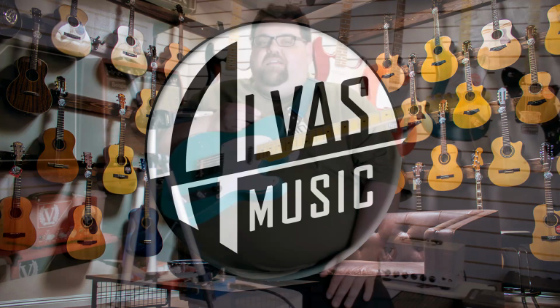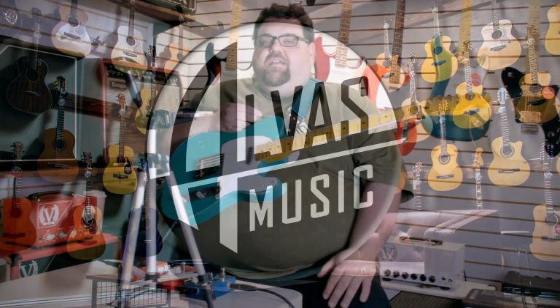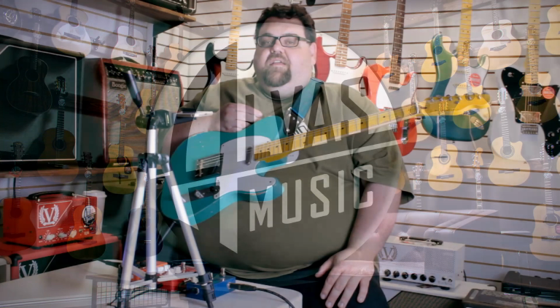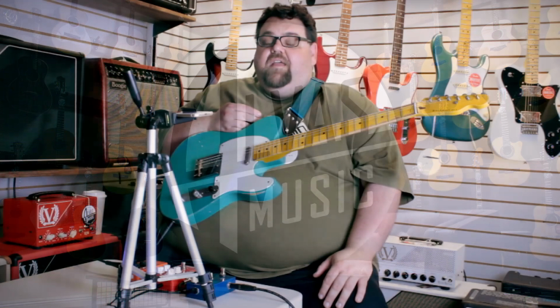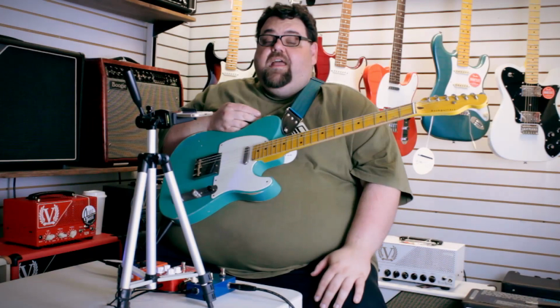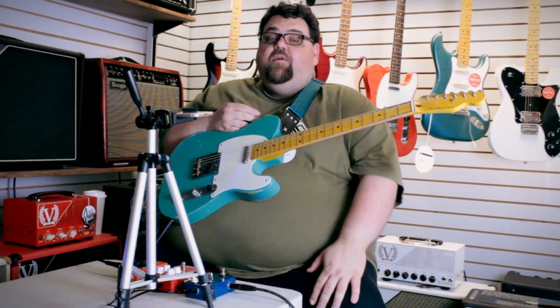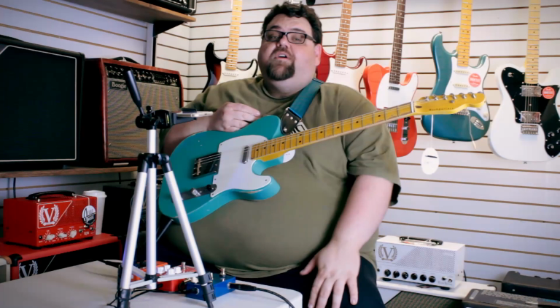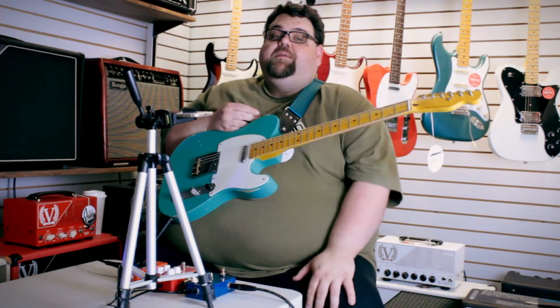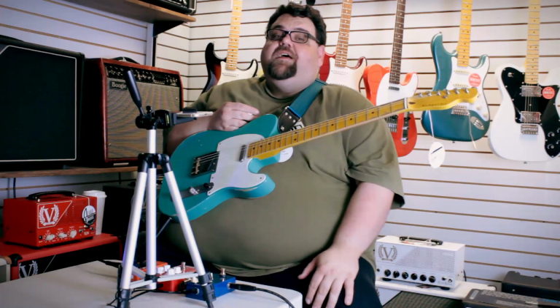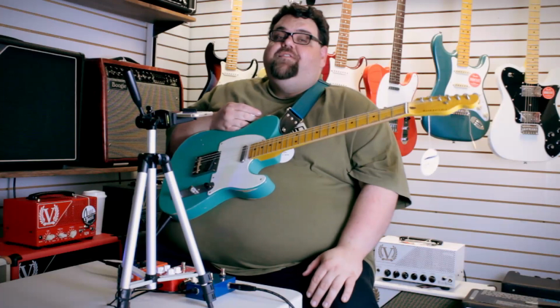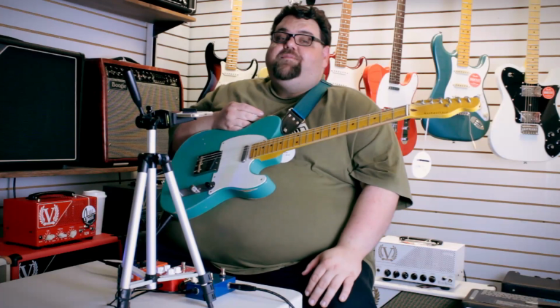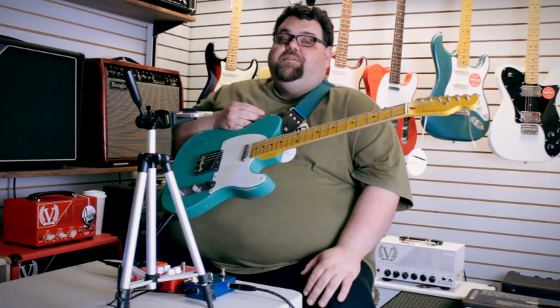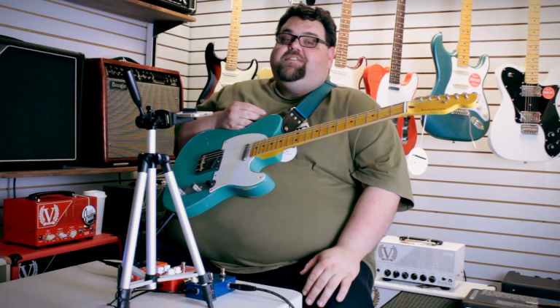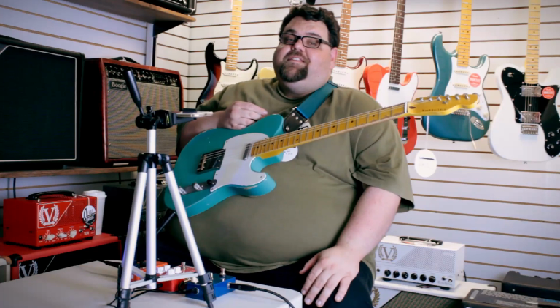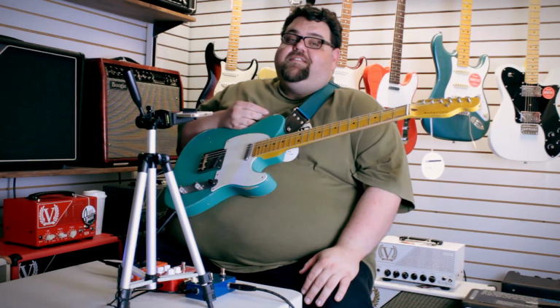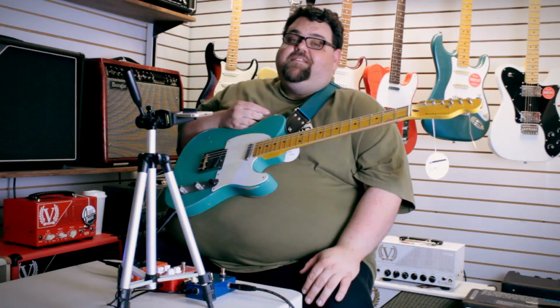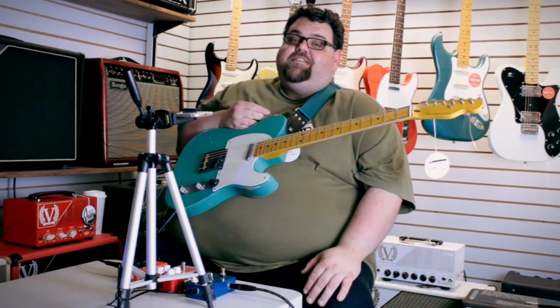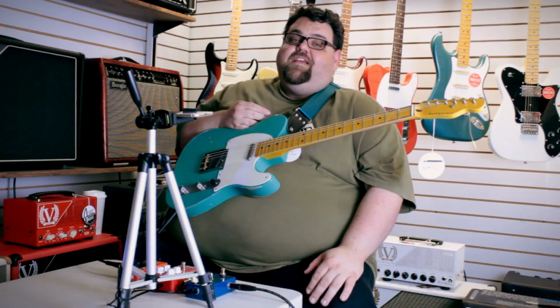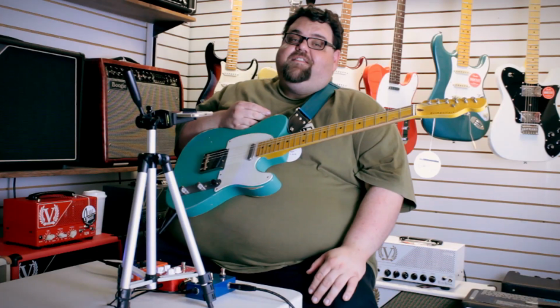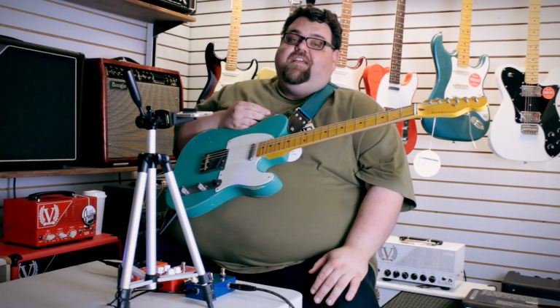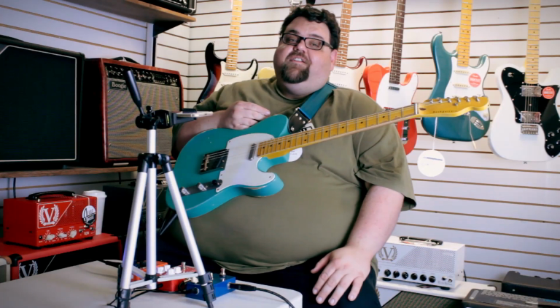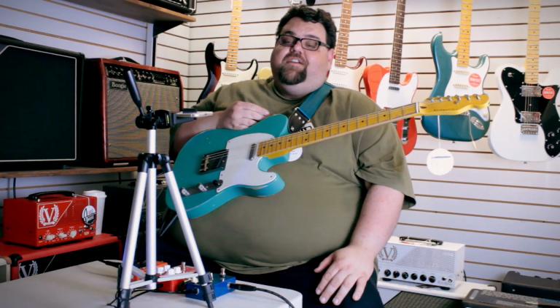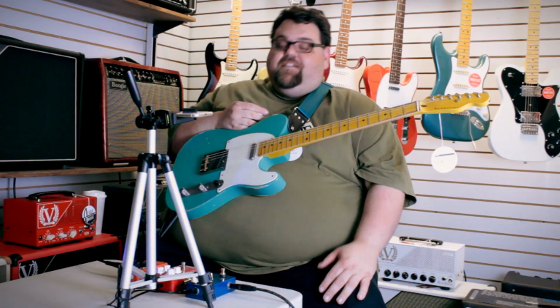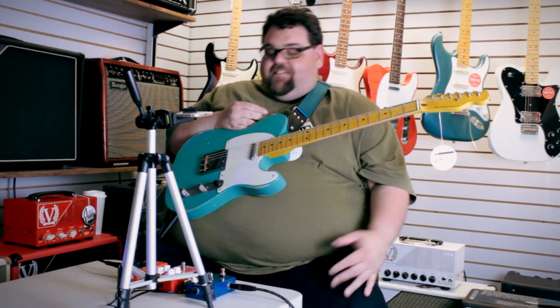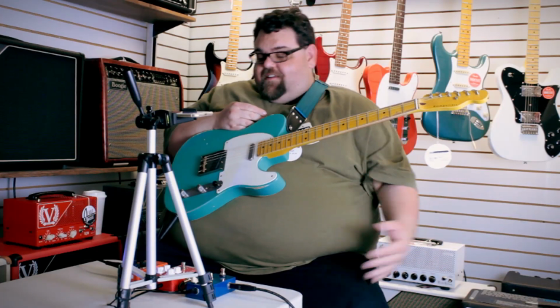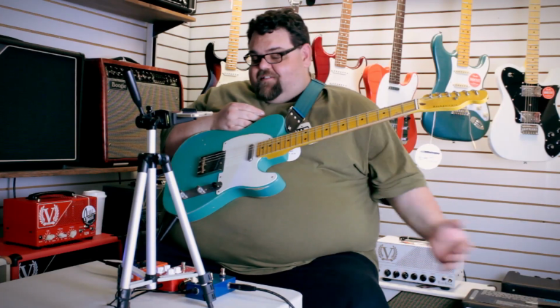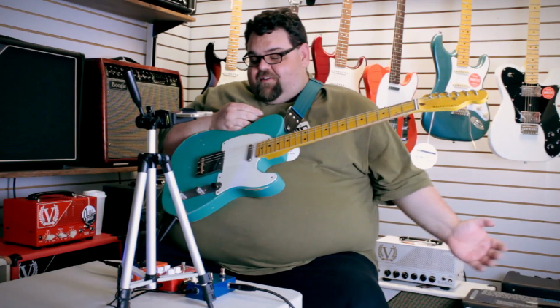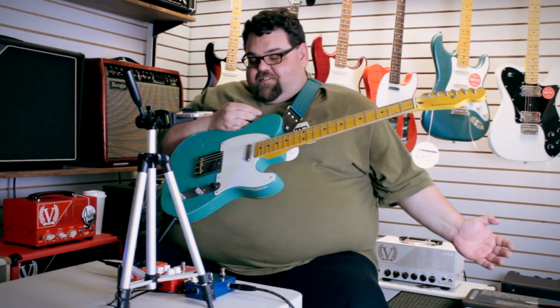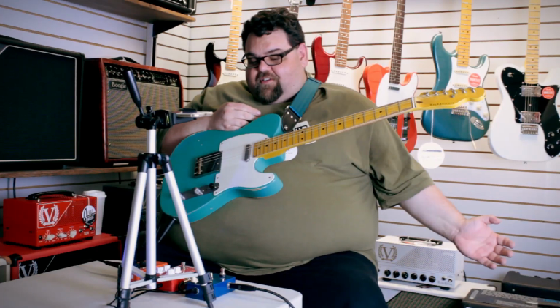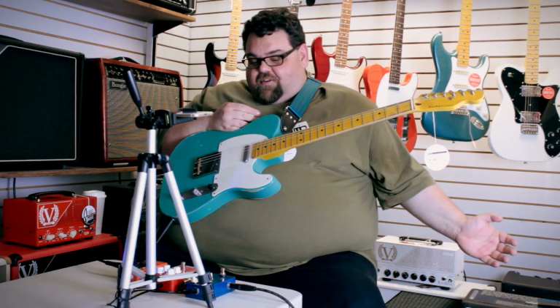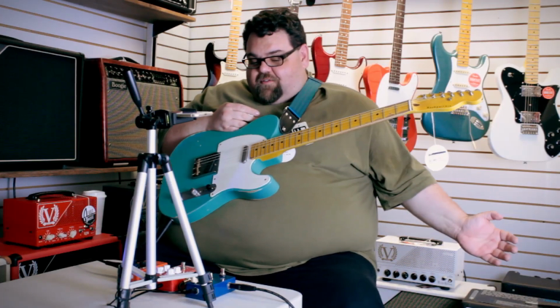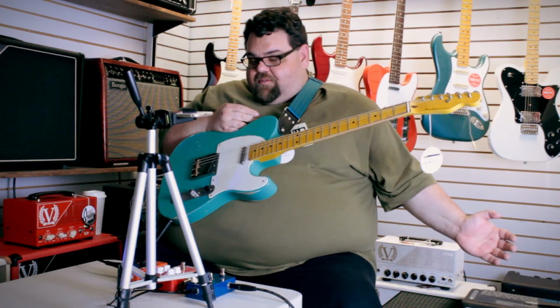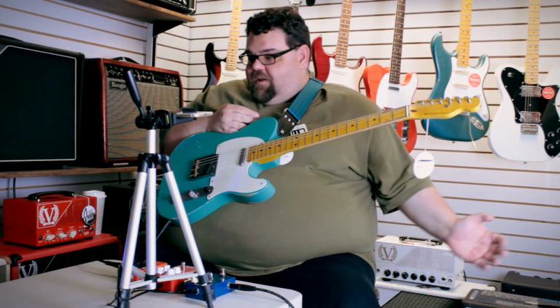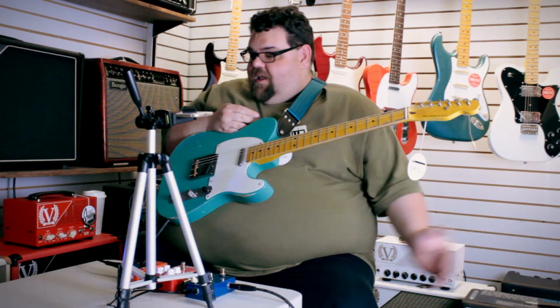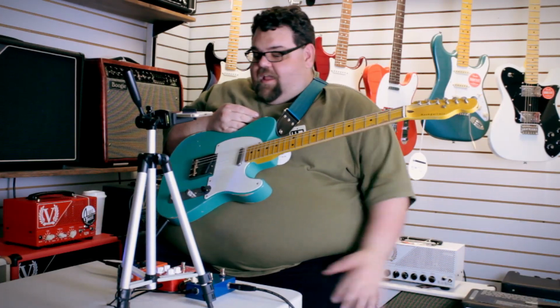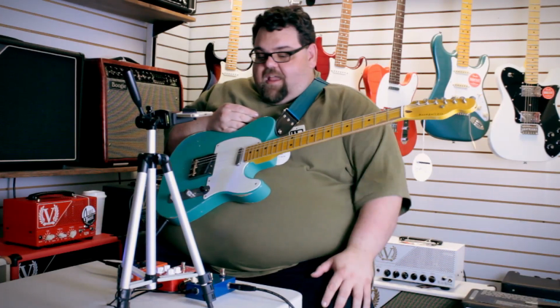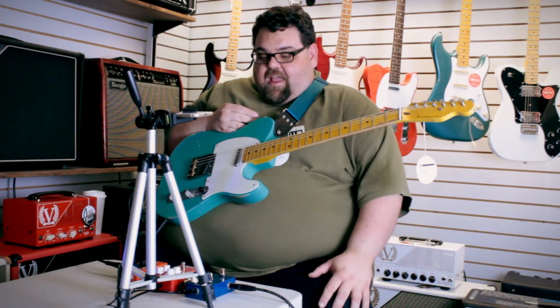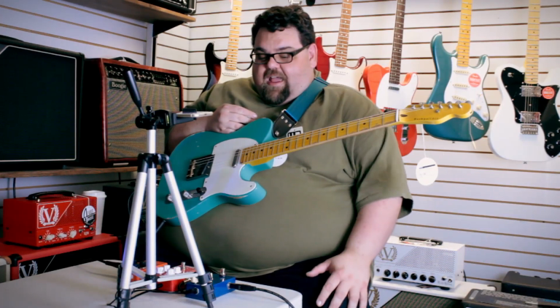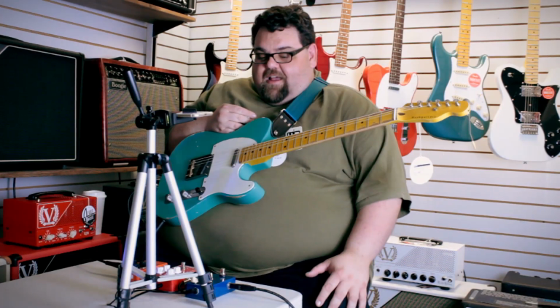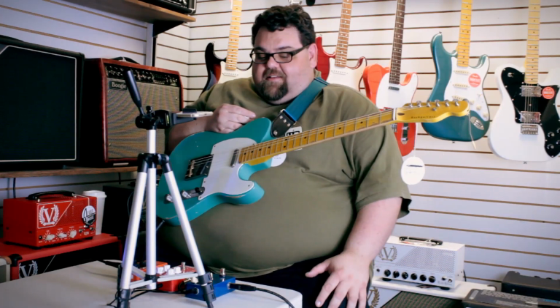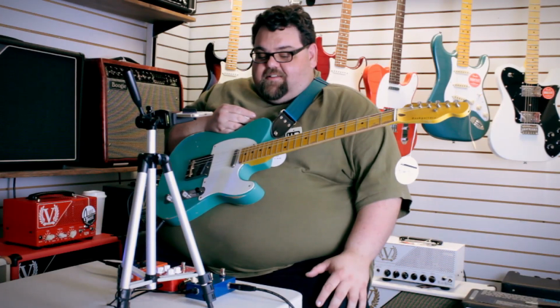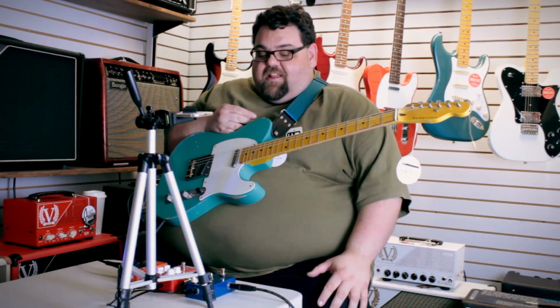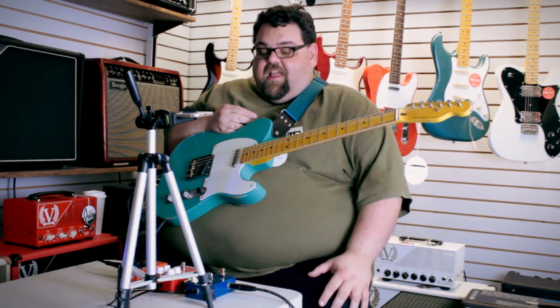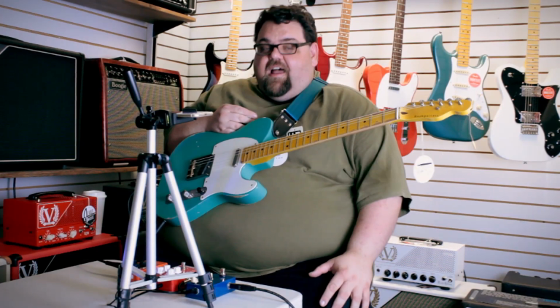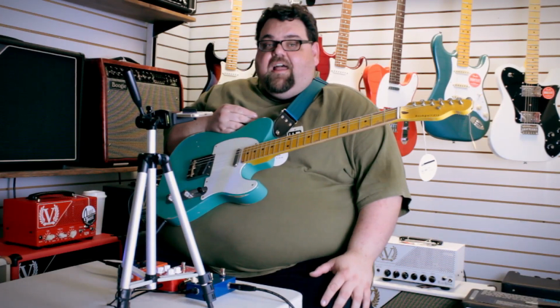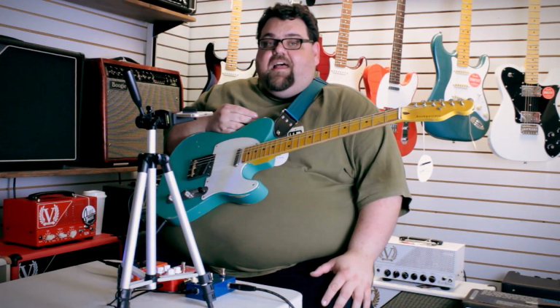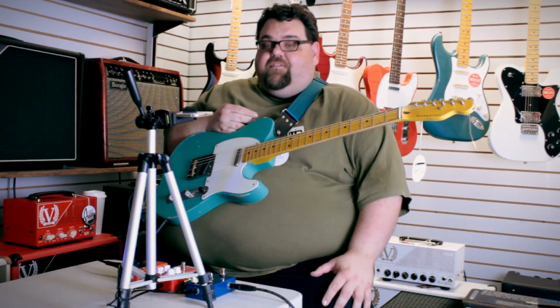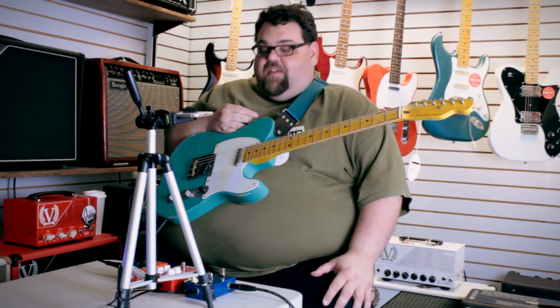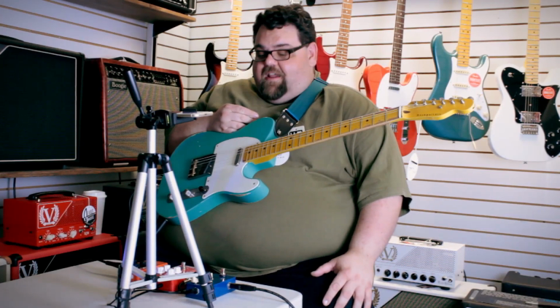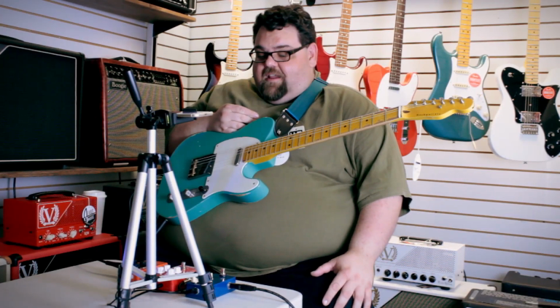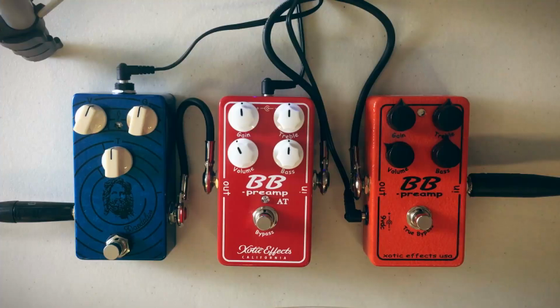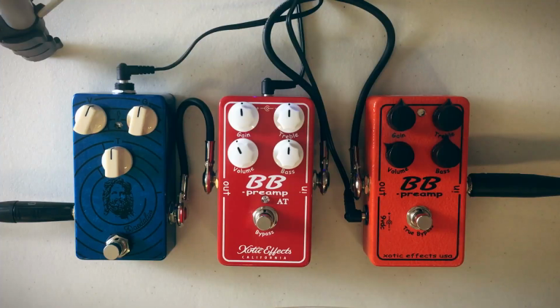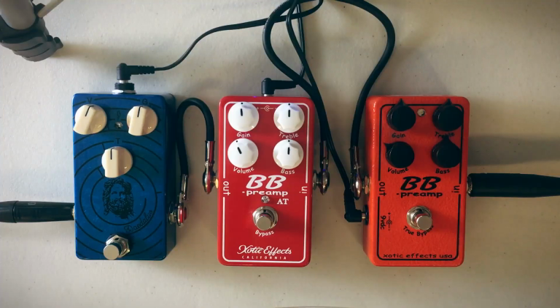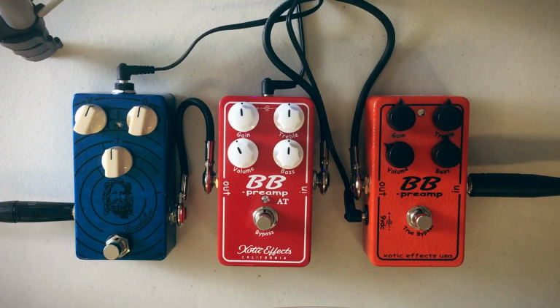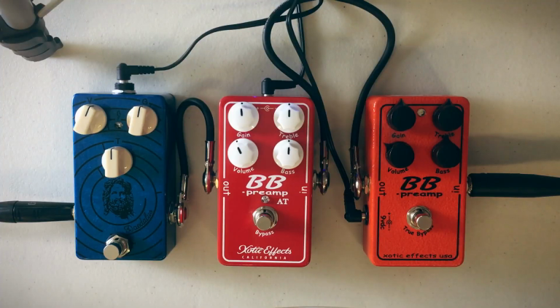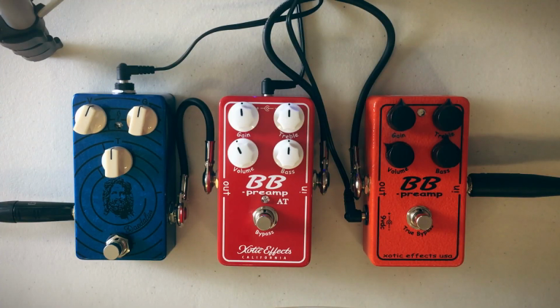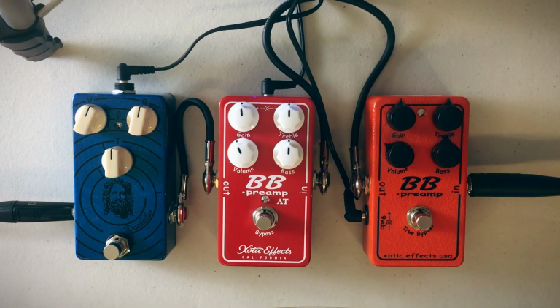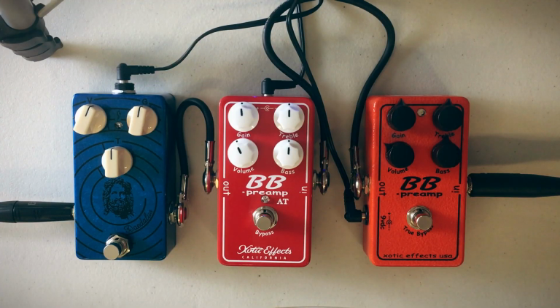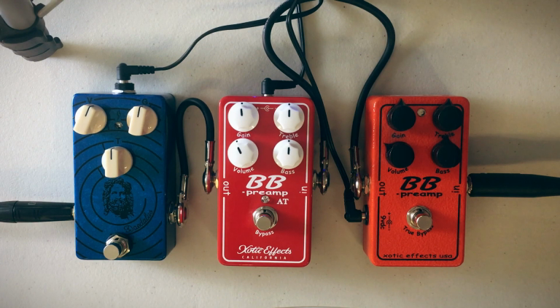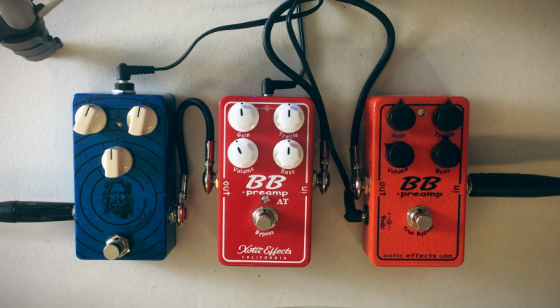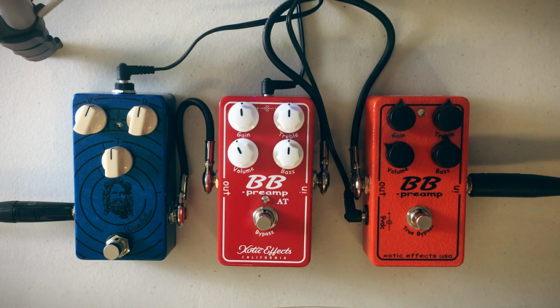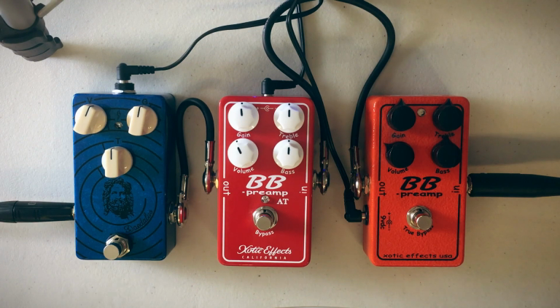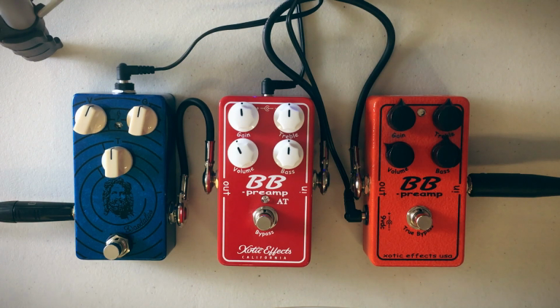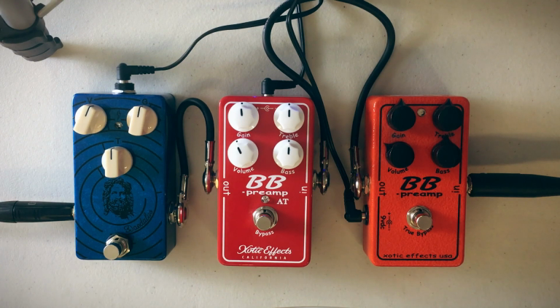Hey, welcome to Alivez Music. This is Seth down here at Seth's Tone Zone, and today I have a comparison video of sorts.